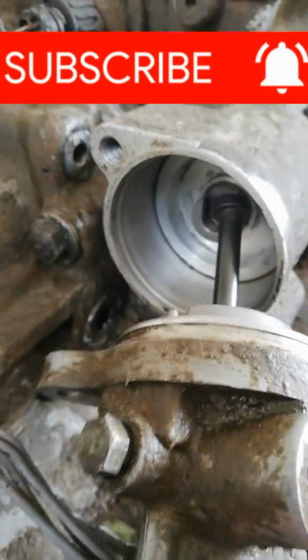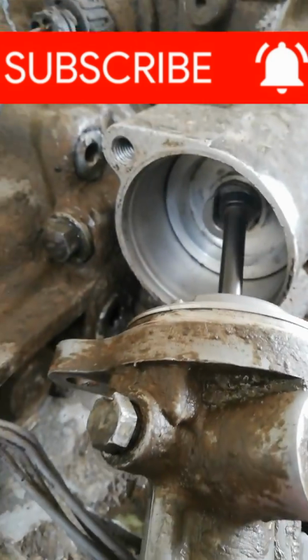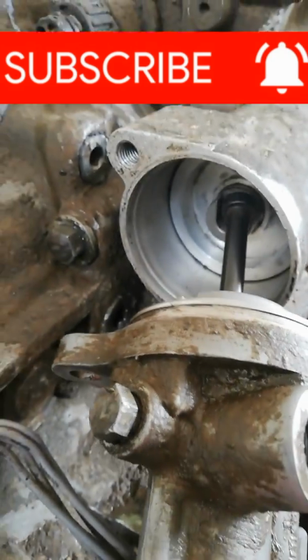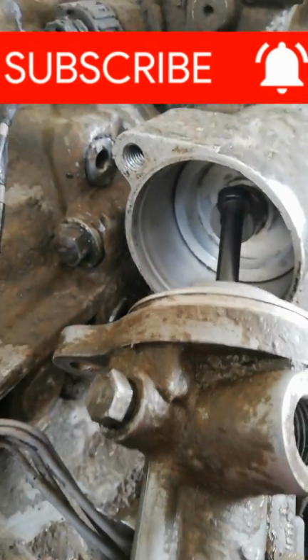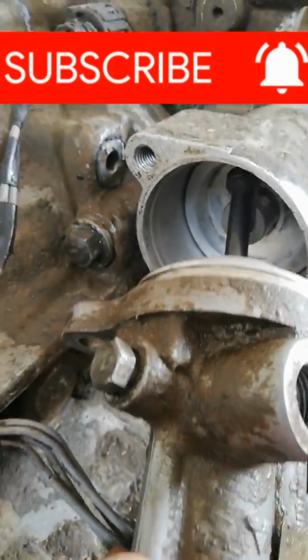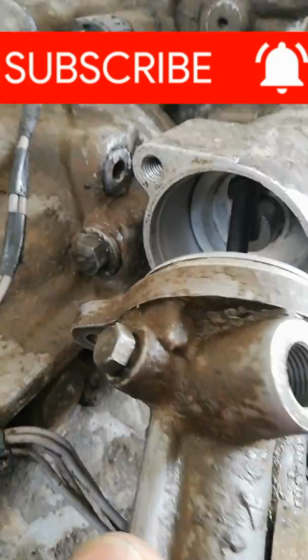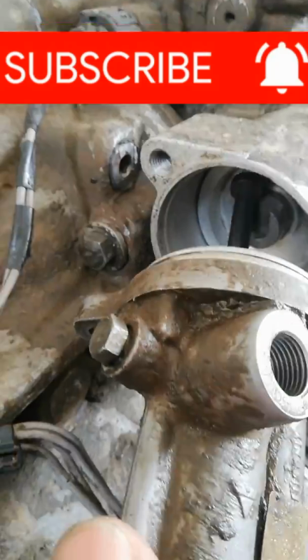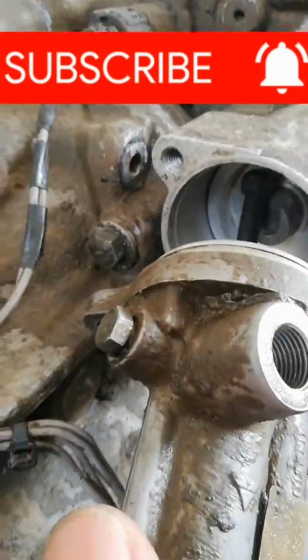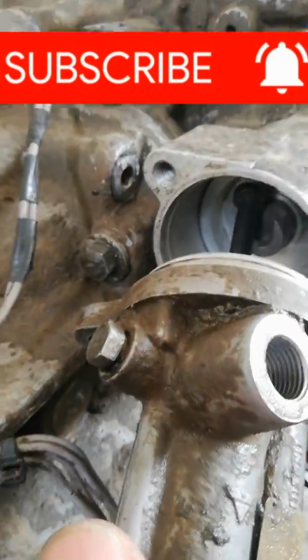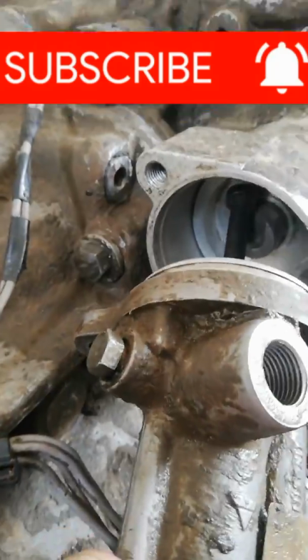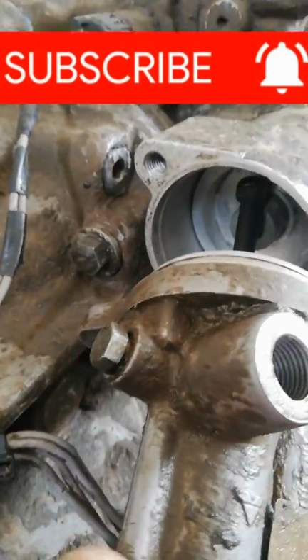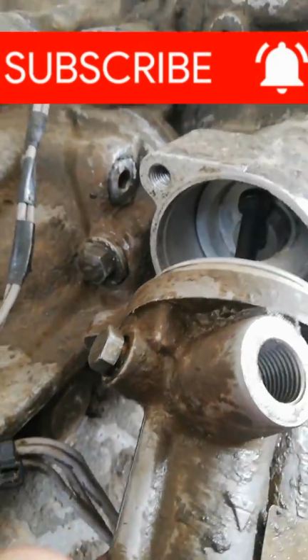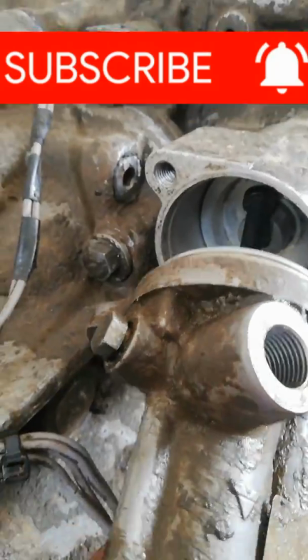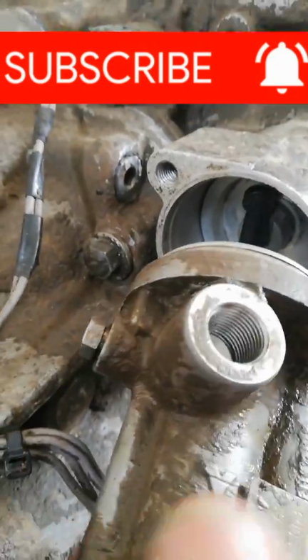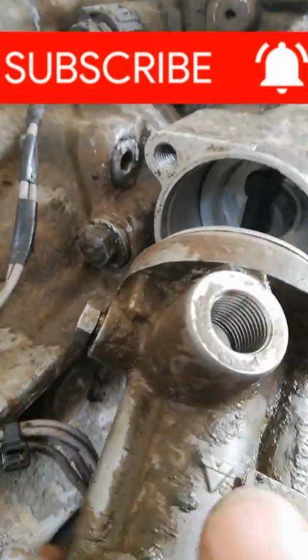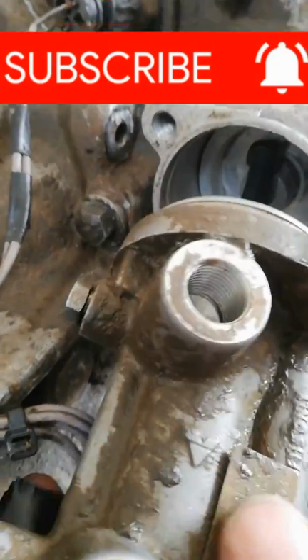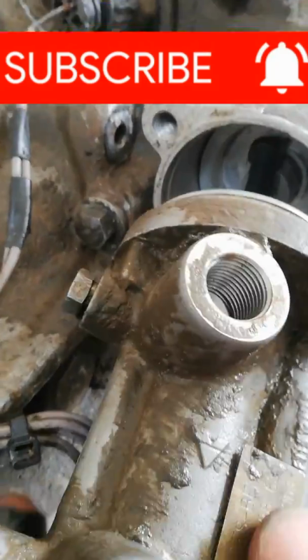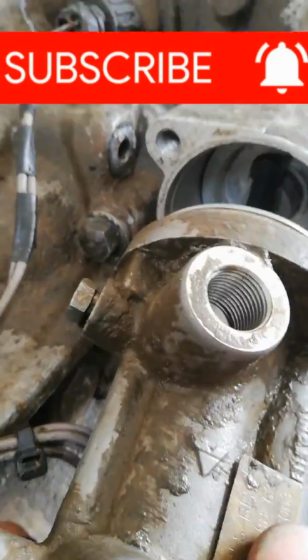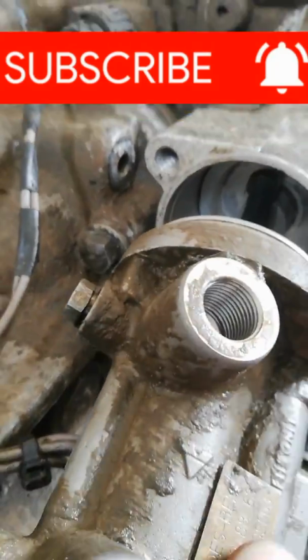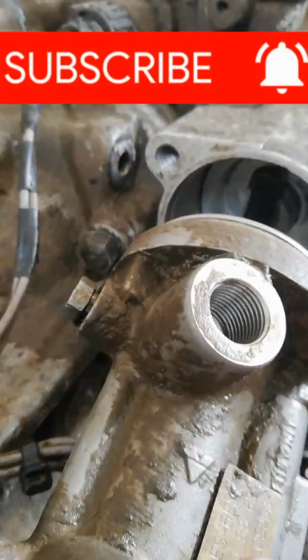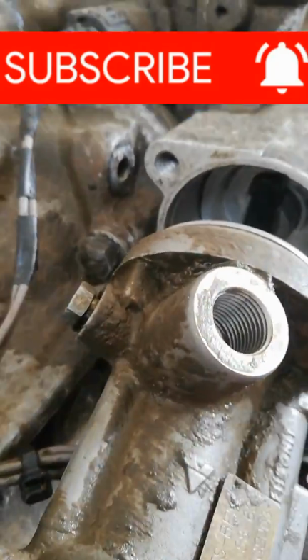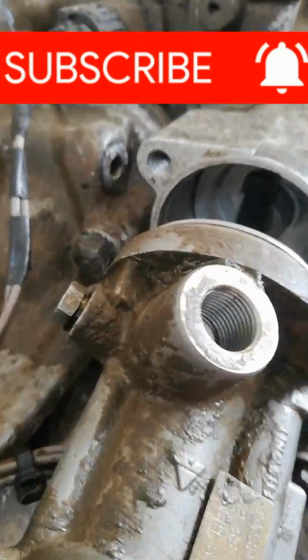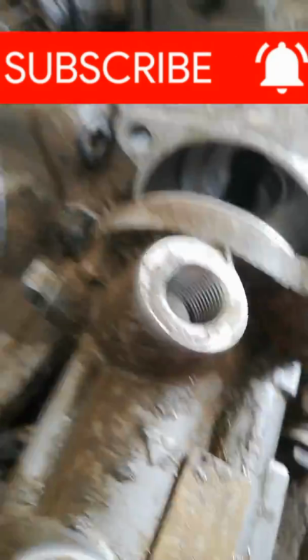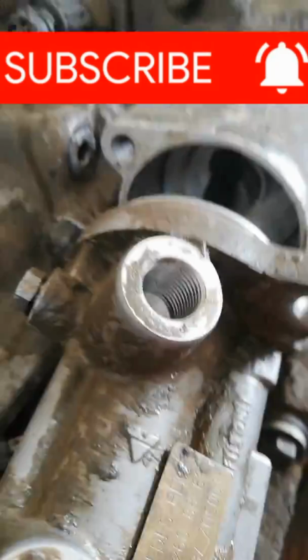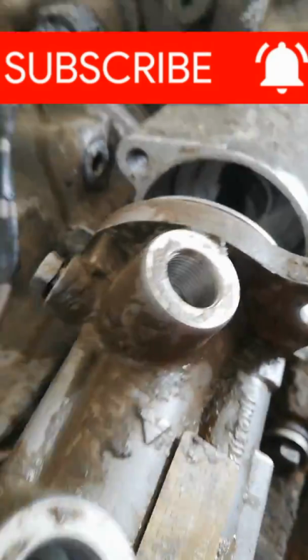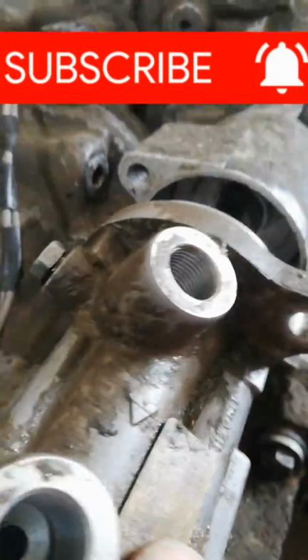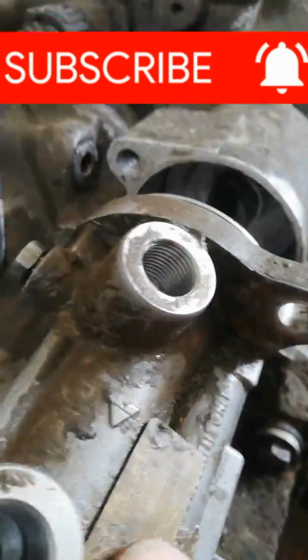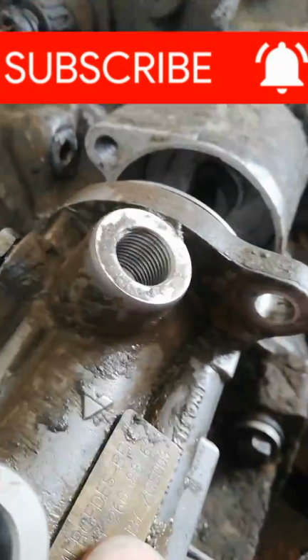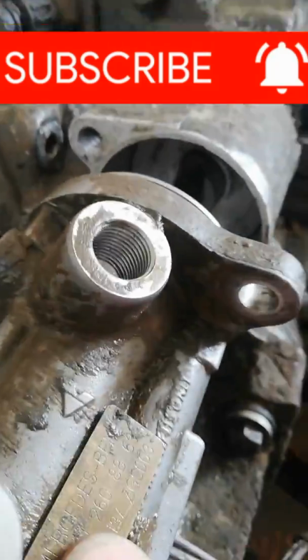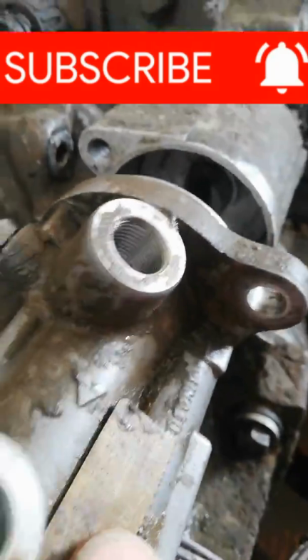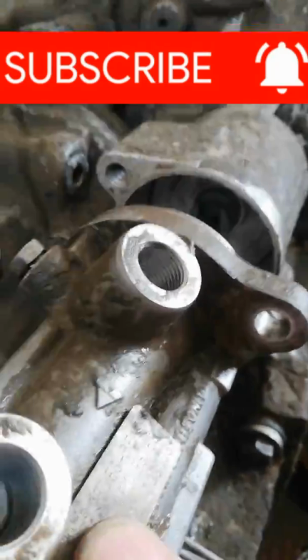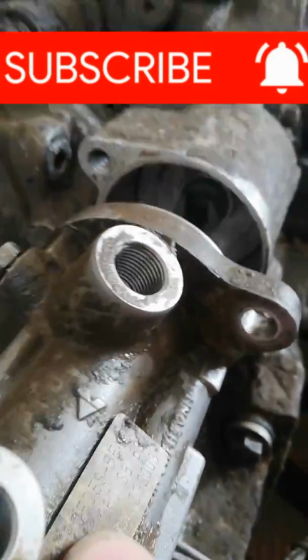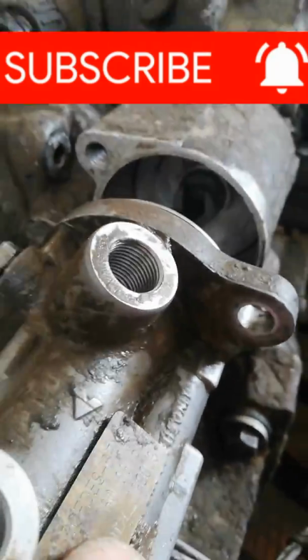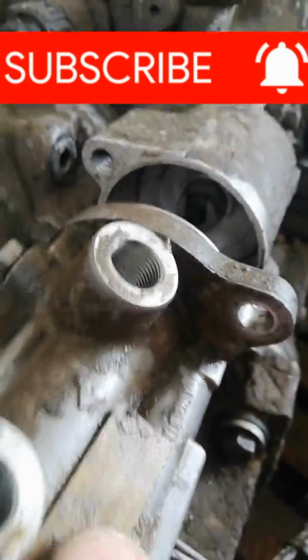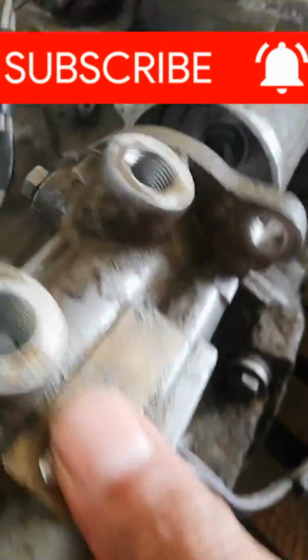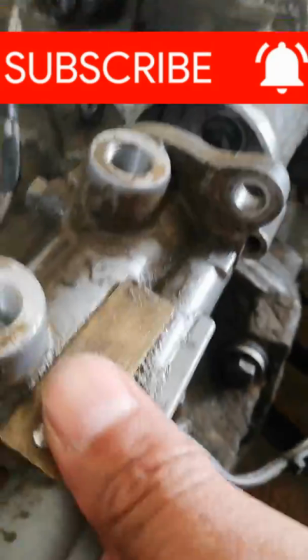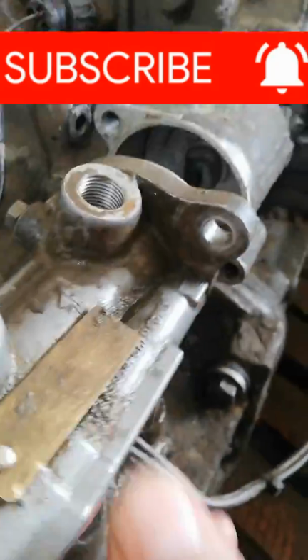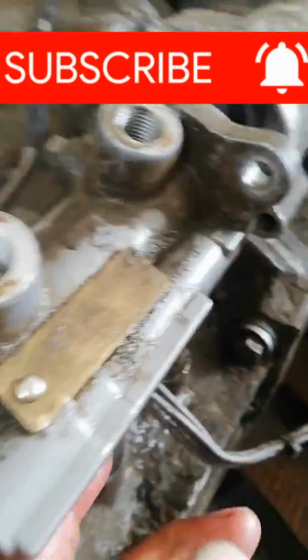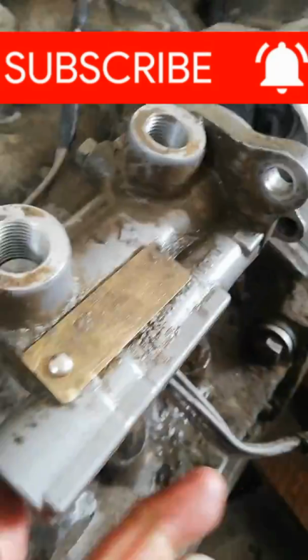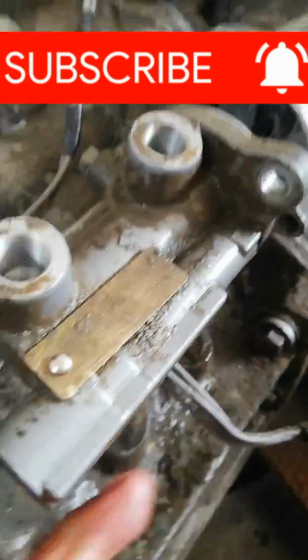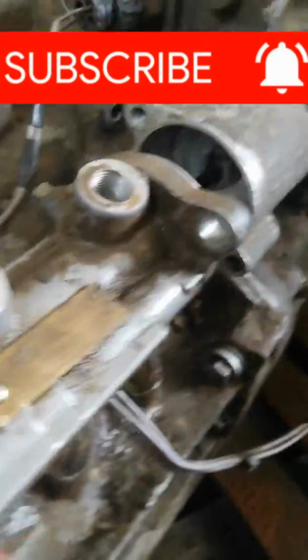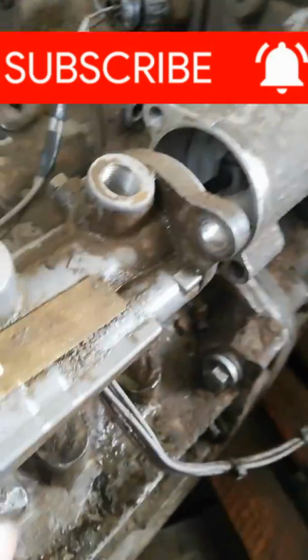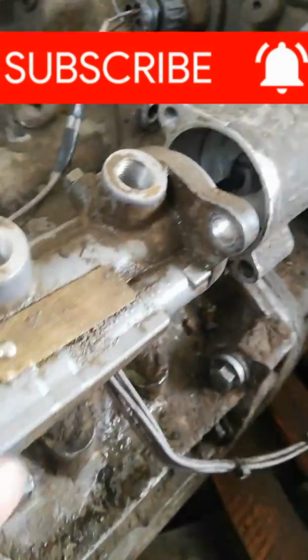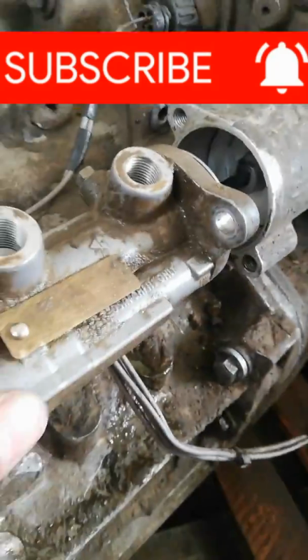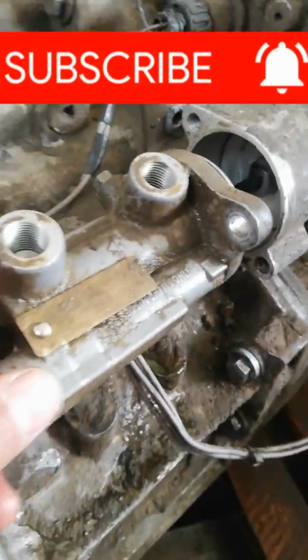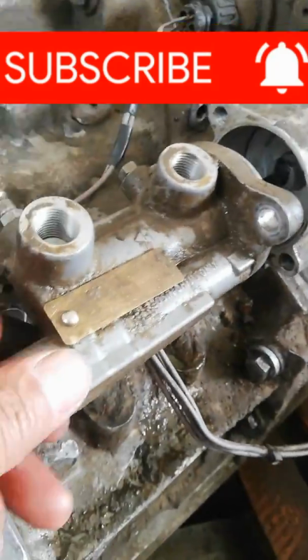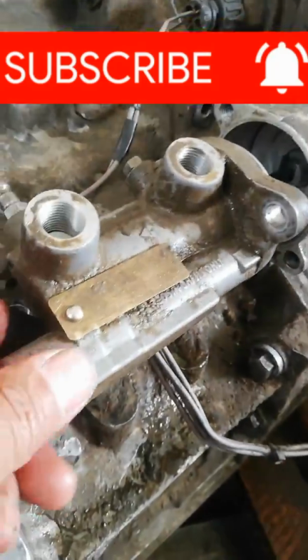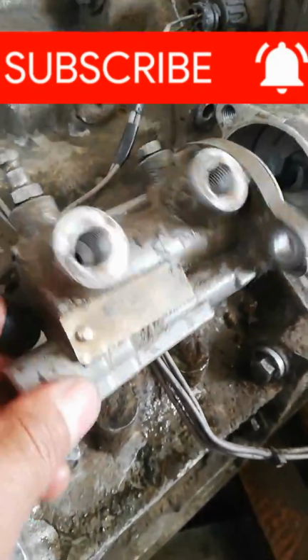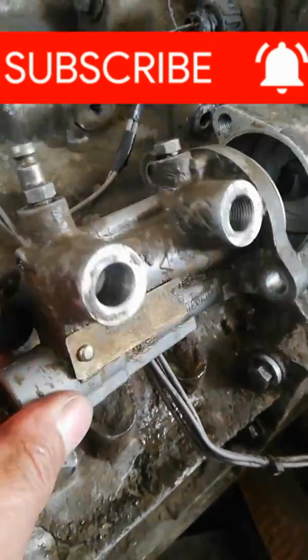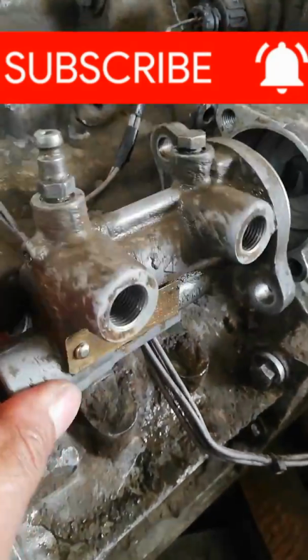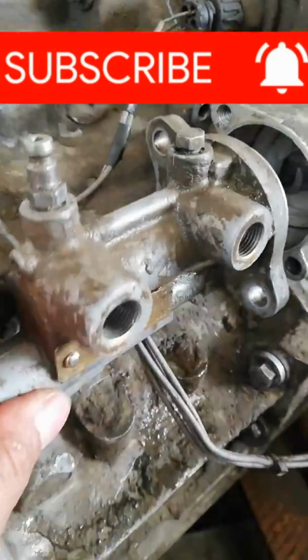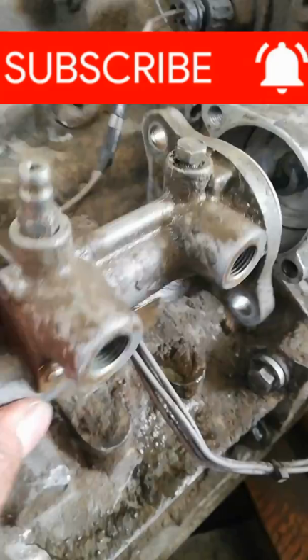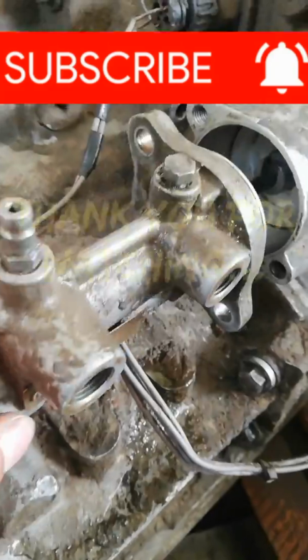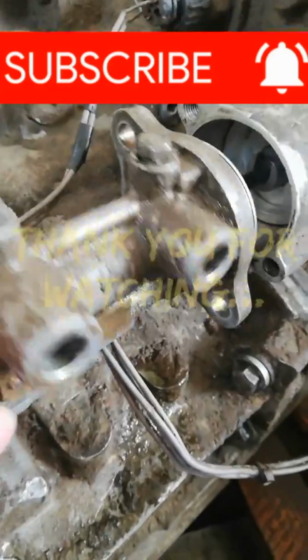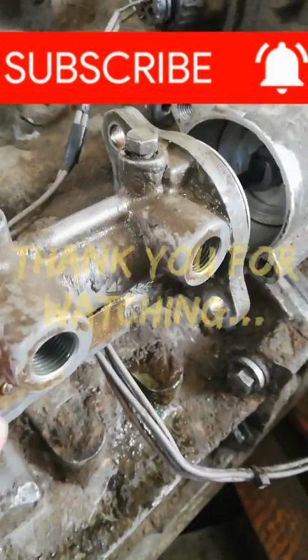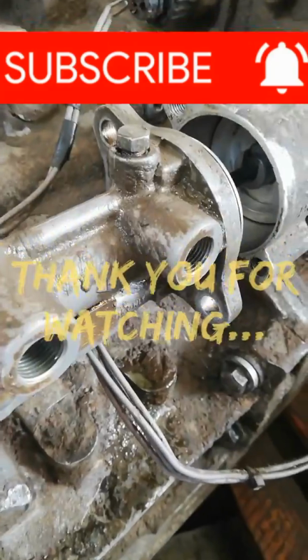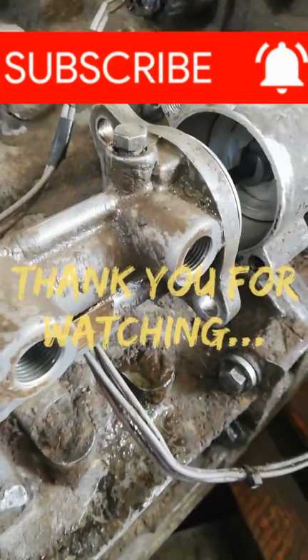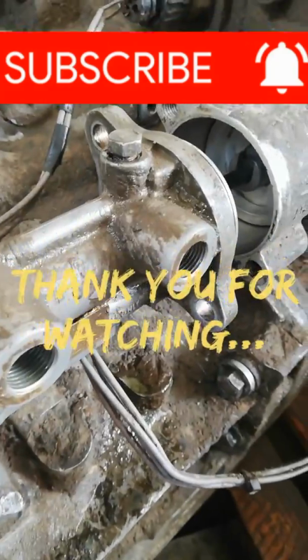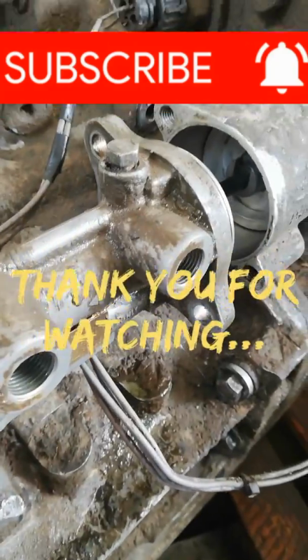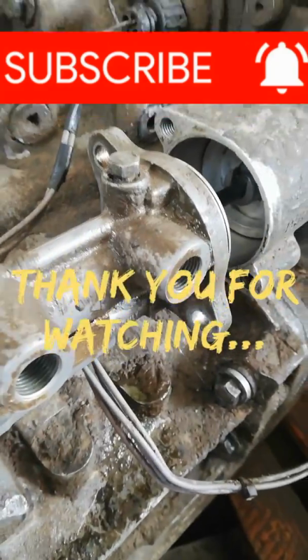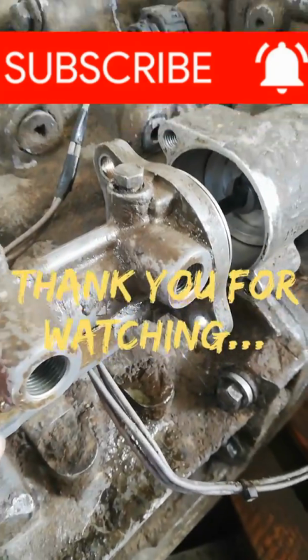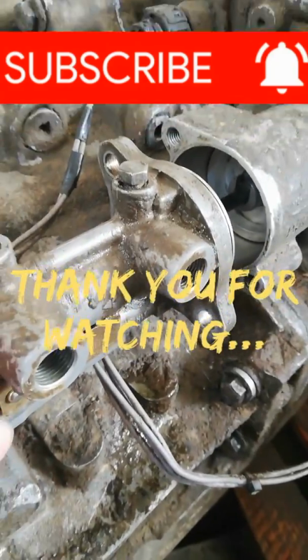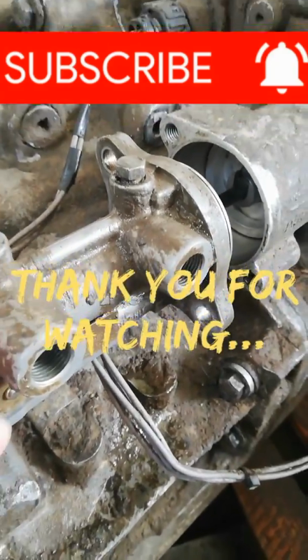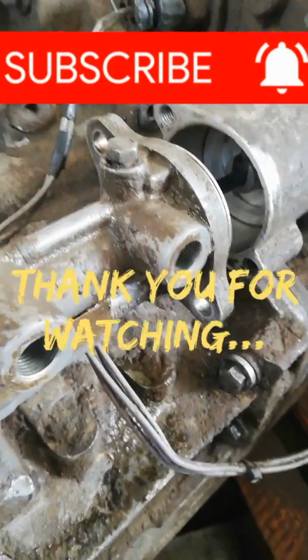For more tutorial videos, please subscribe. Thank you for watching.